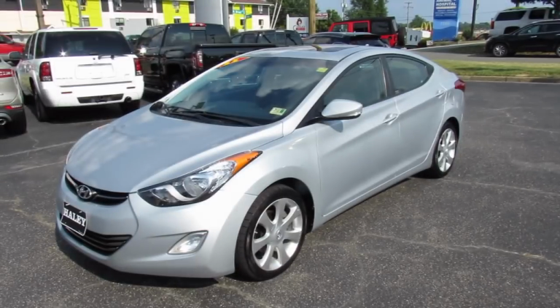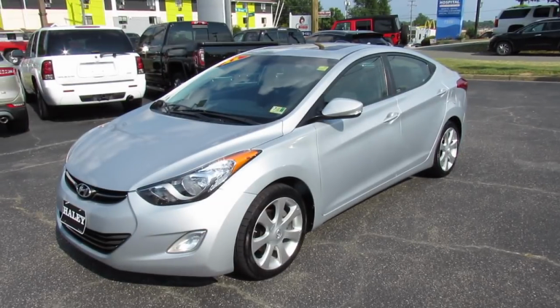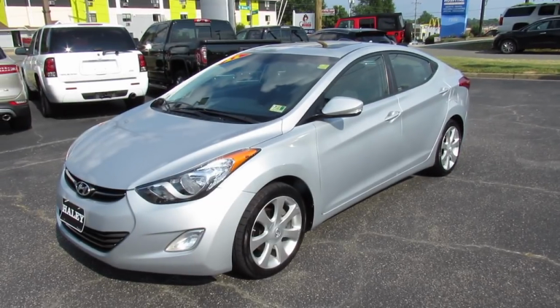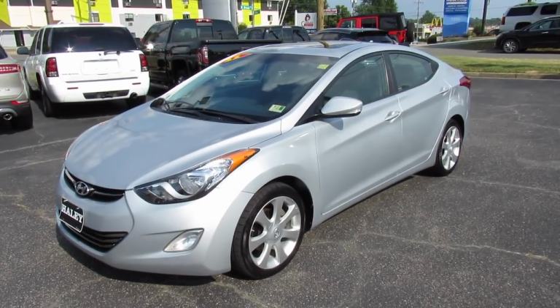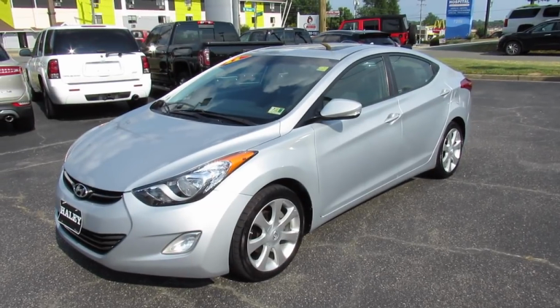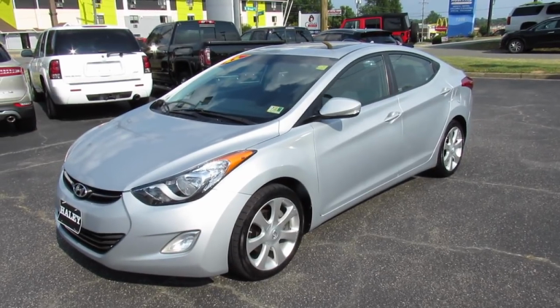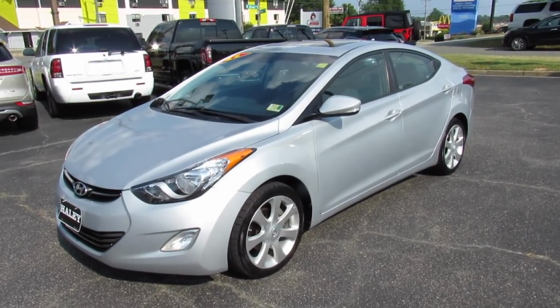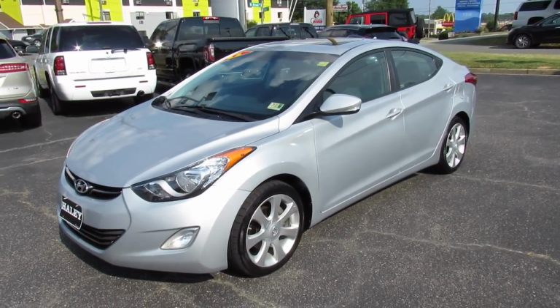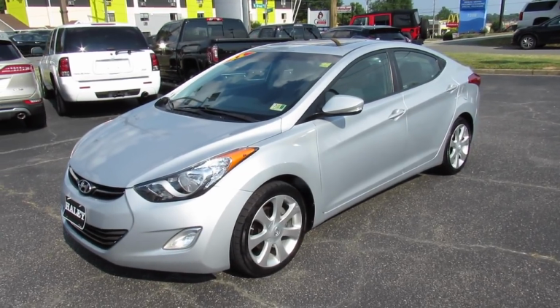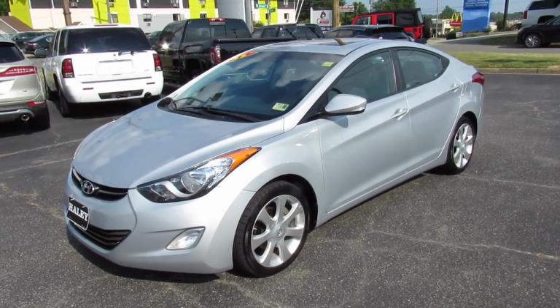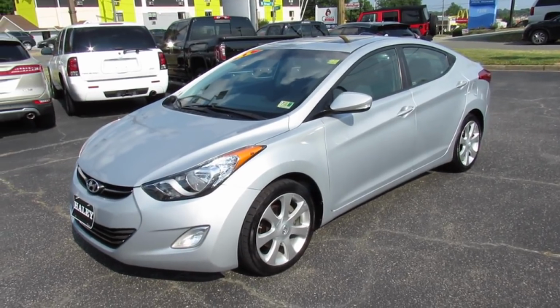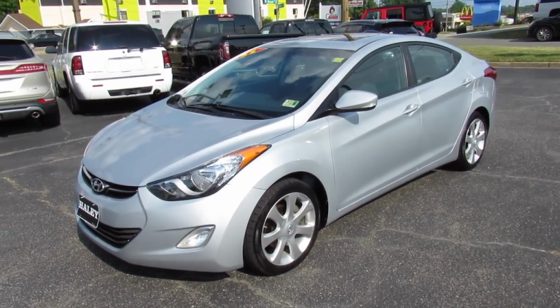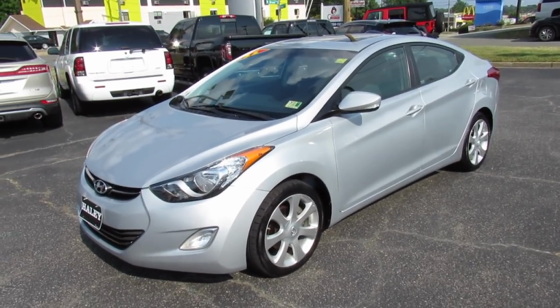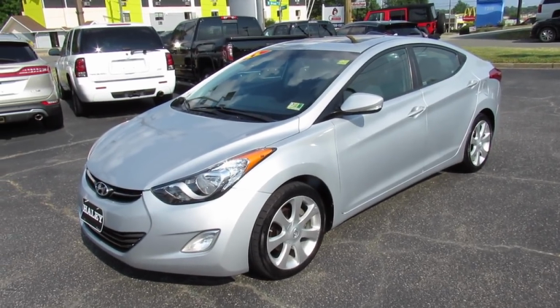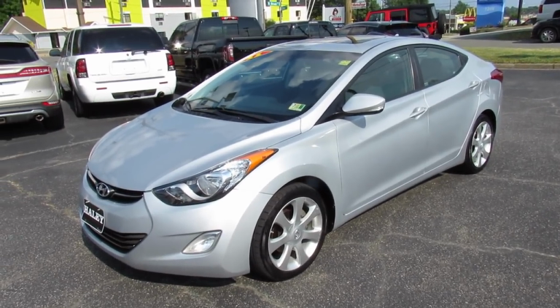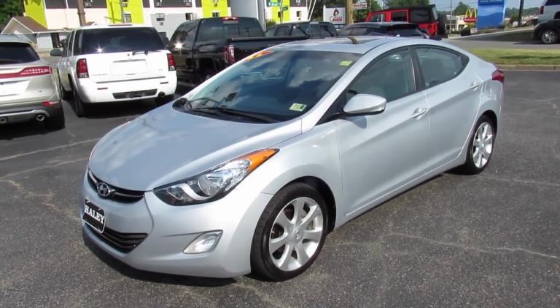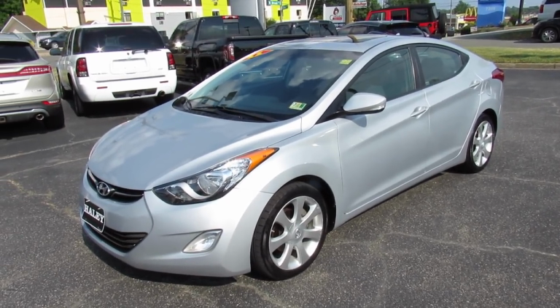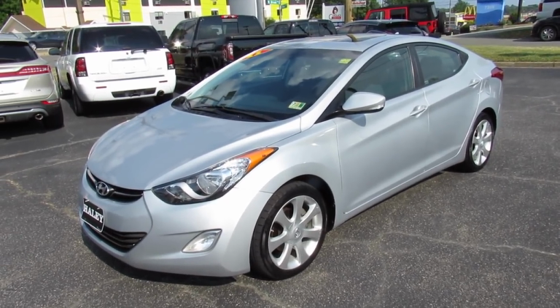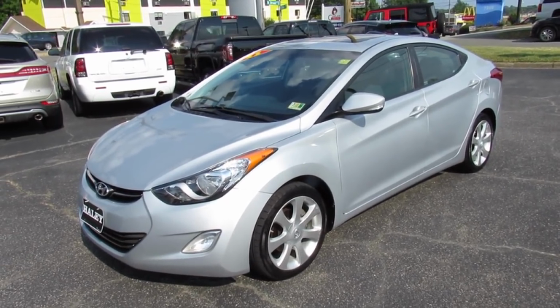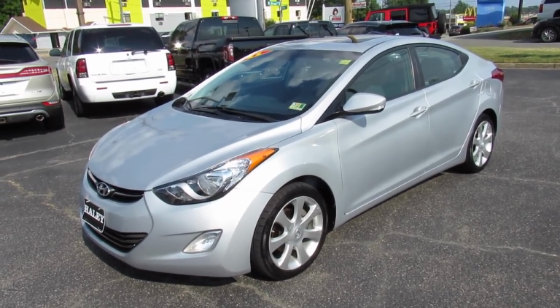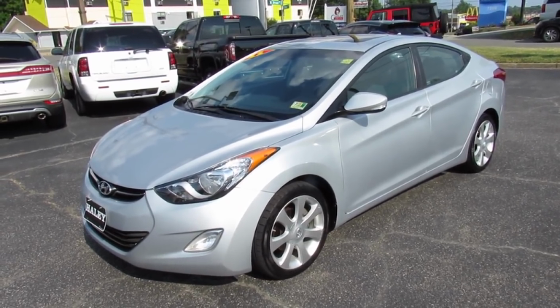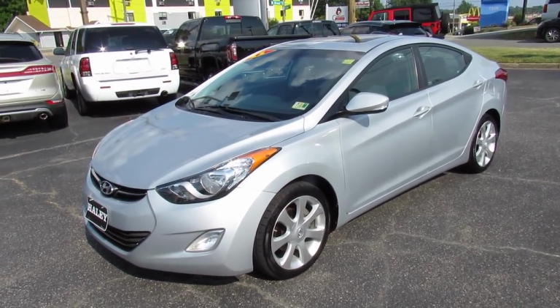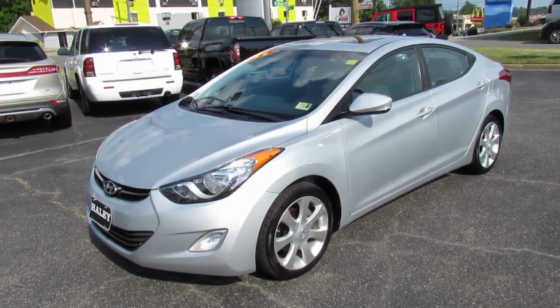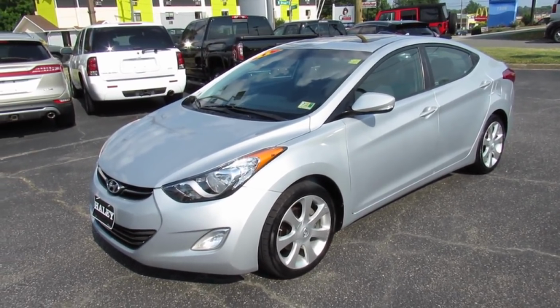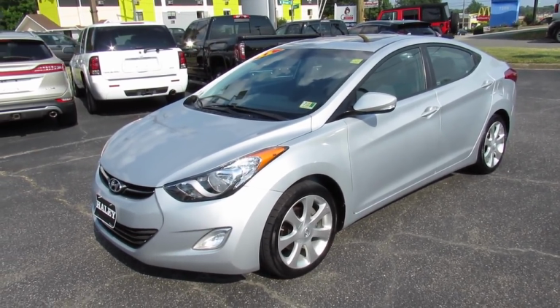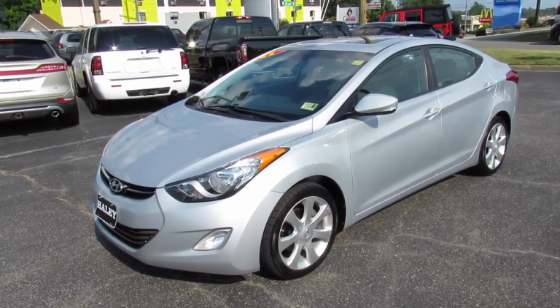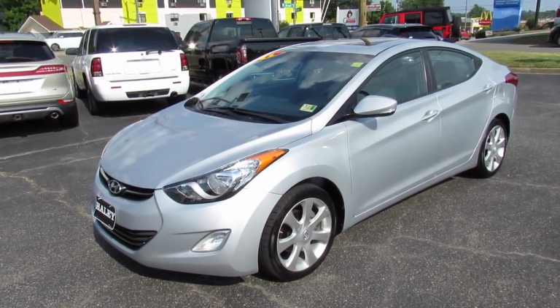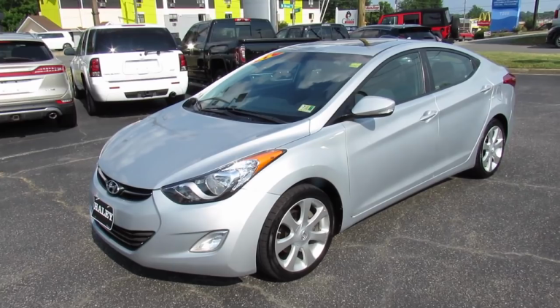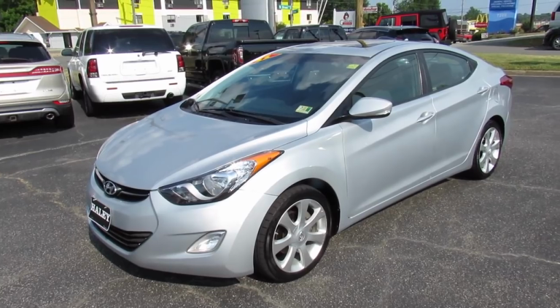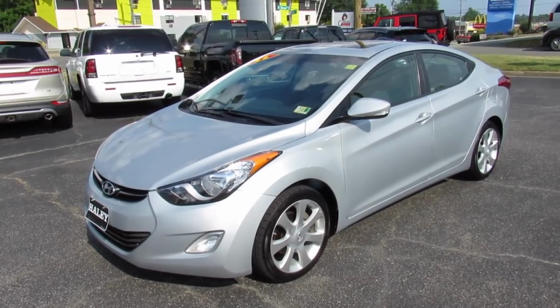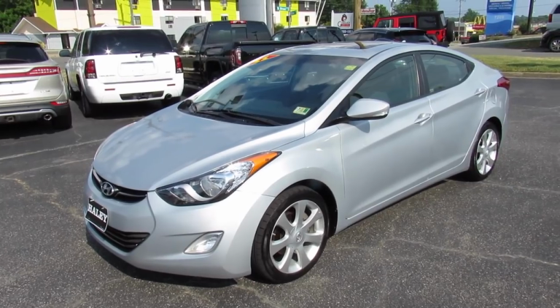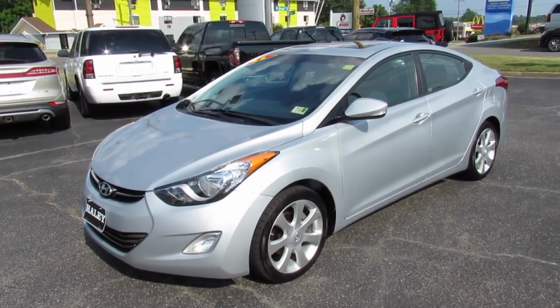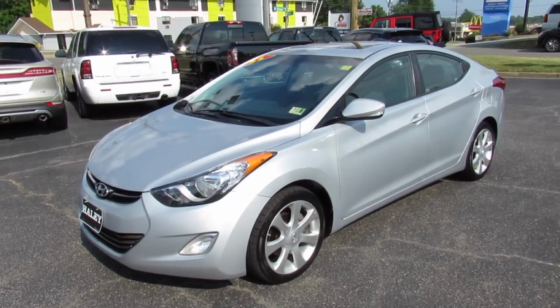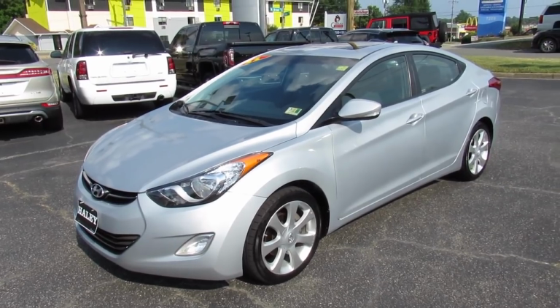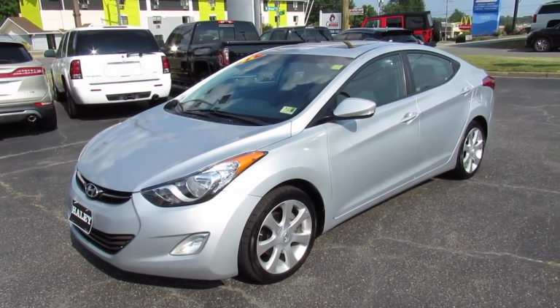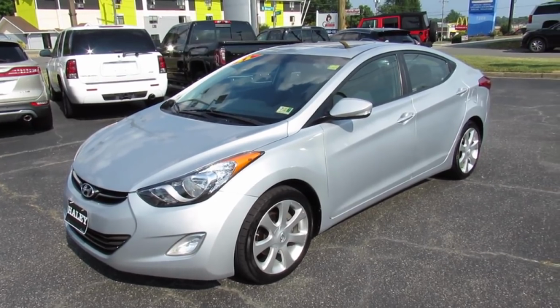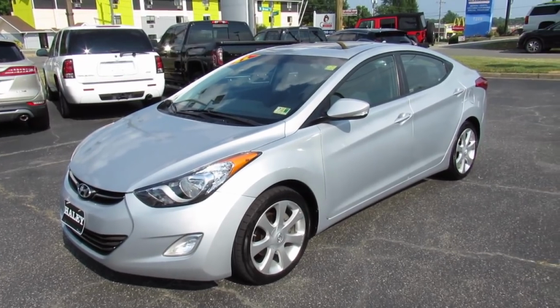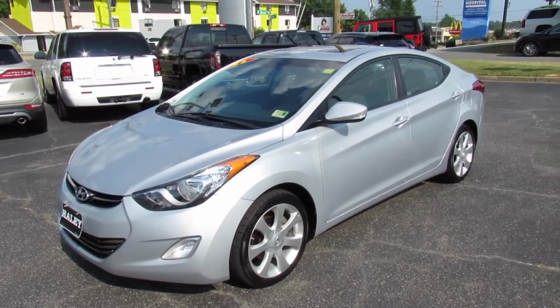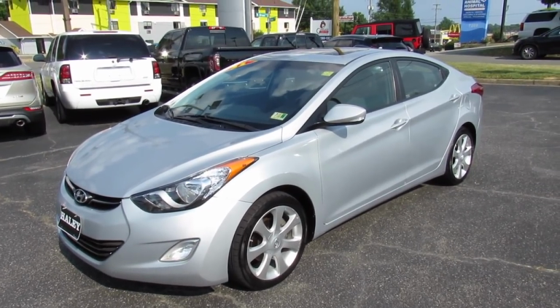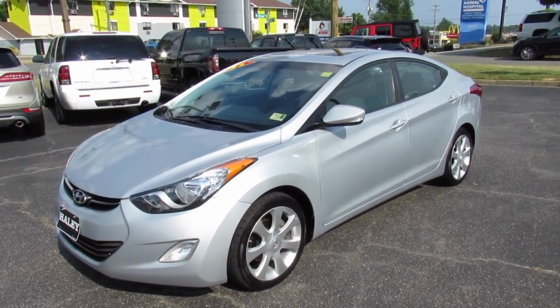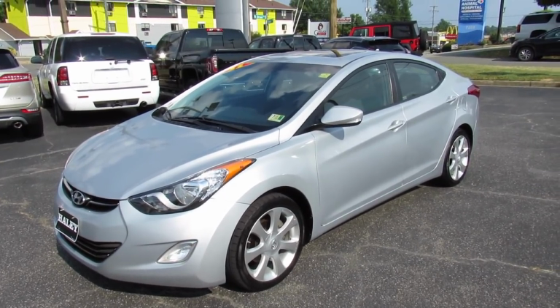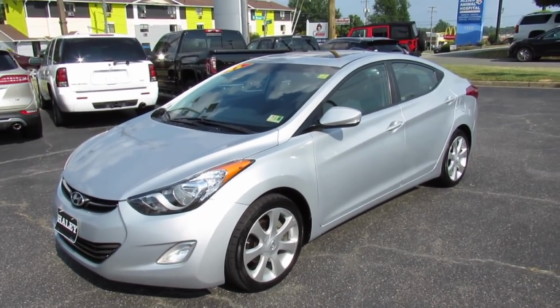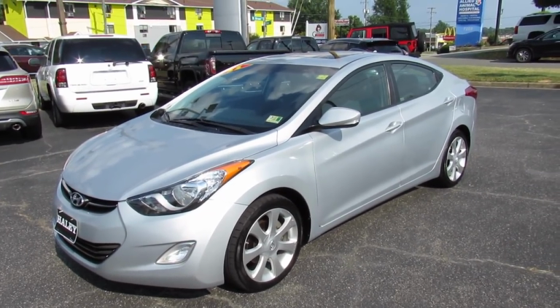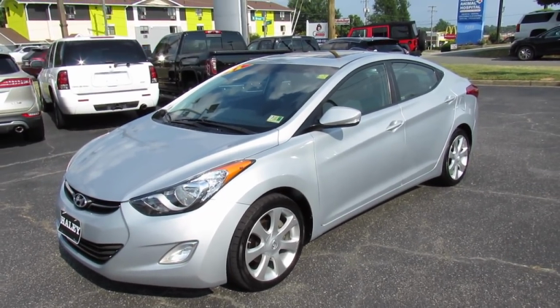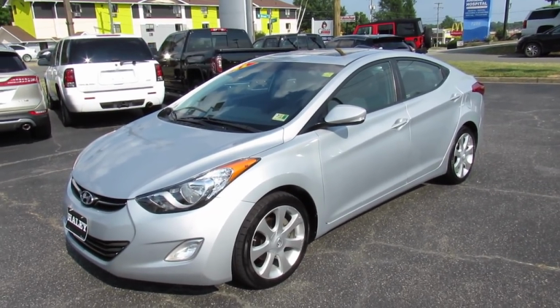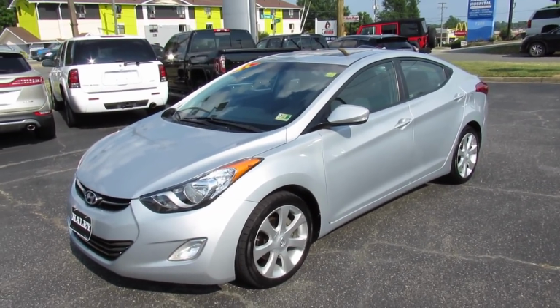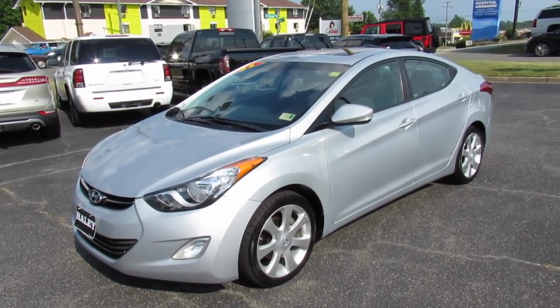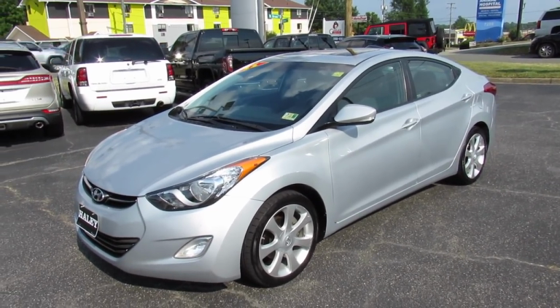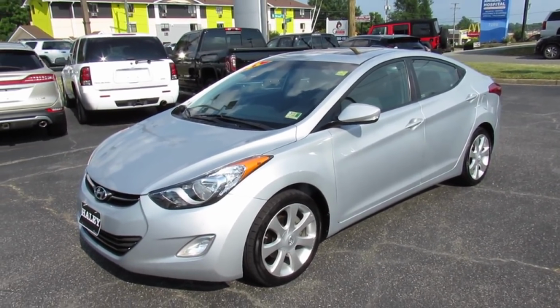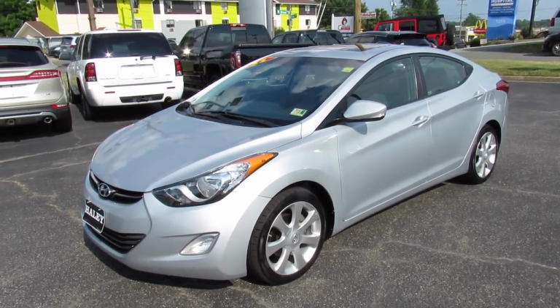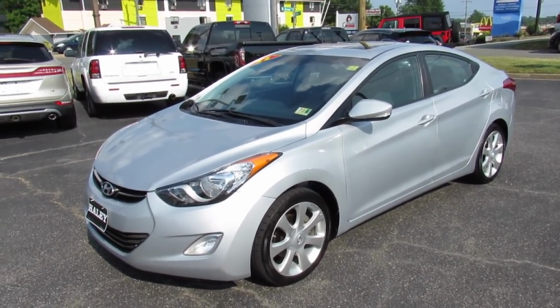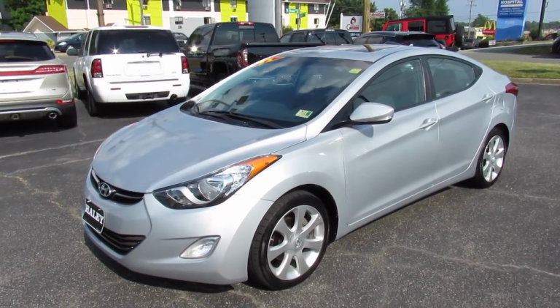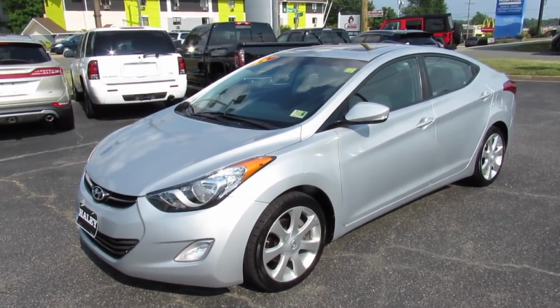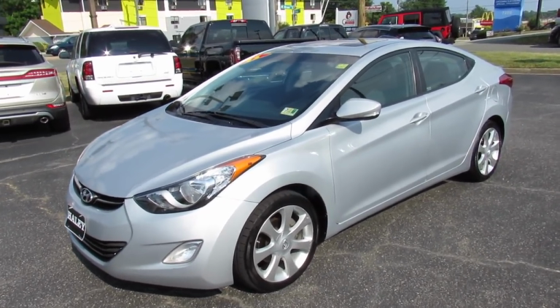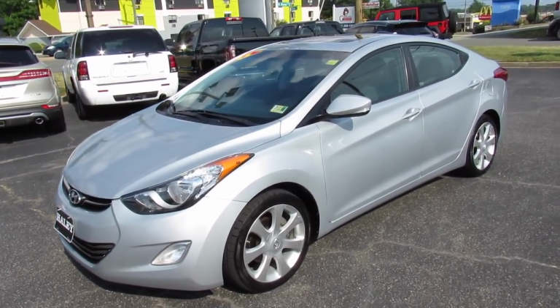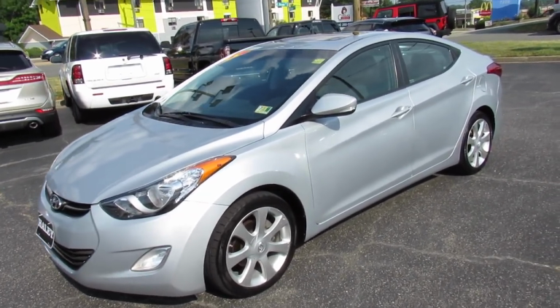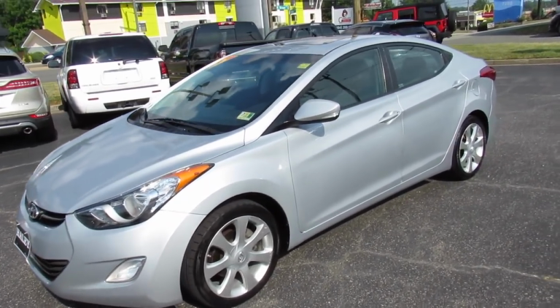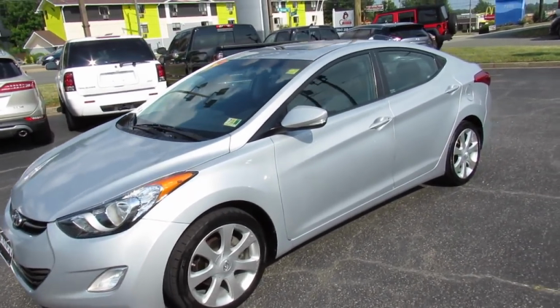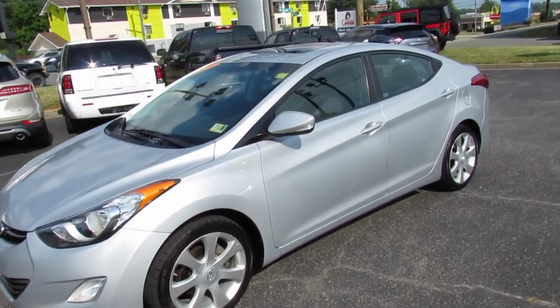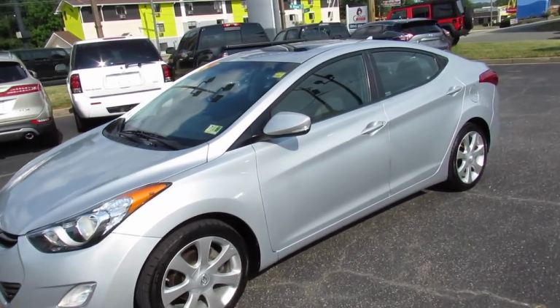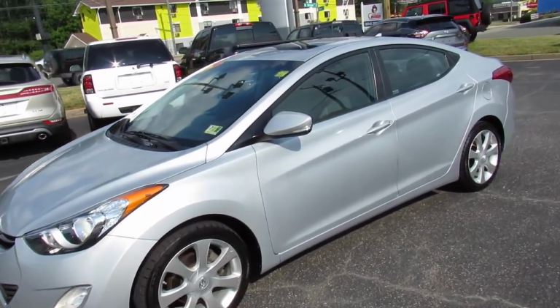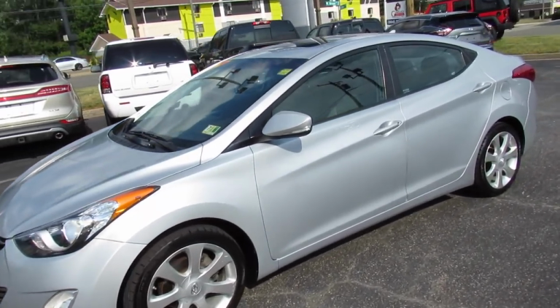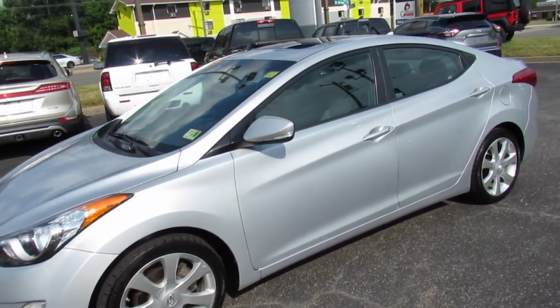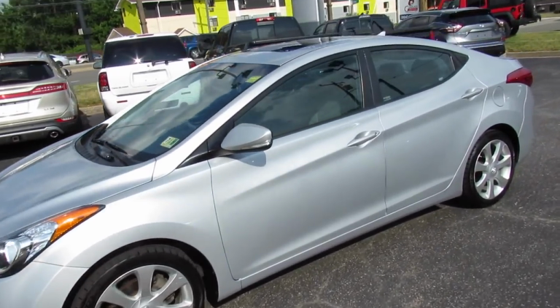Hey guys, it's me Jake from JakeMan21642. Today I've got a video for you with this 2011 Hyundai Elantra. This one is a Limited.